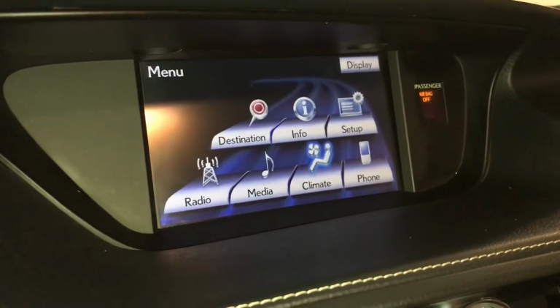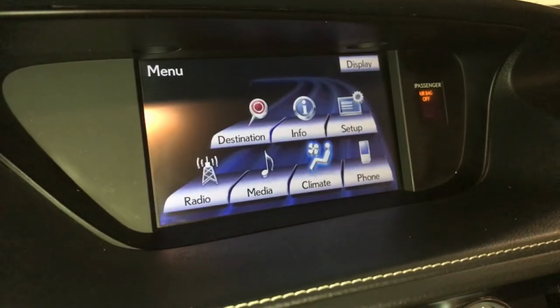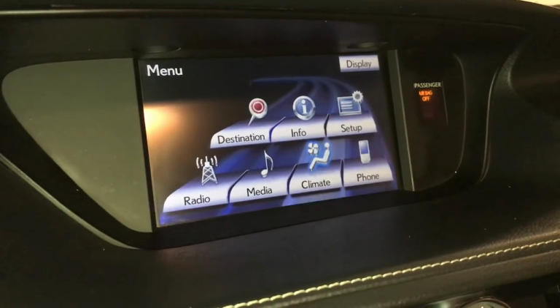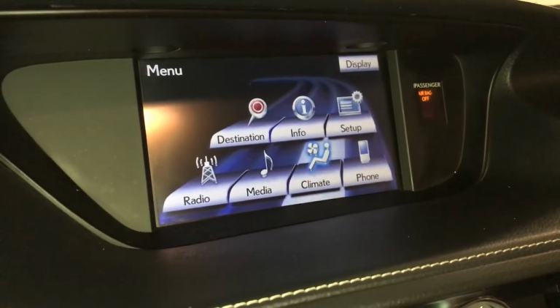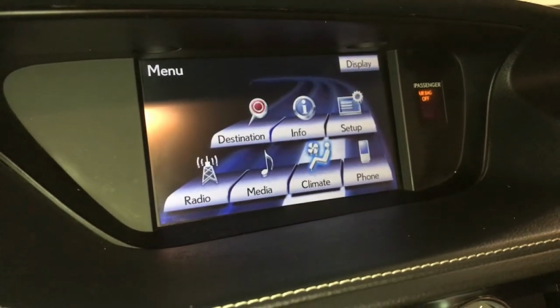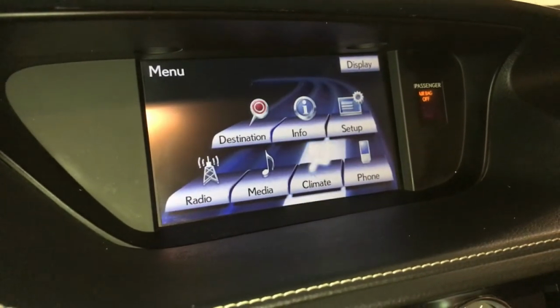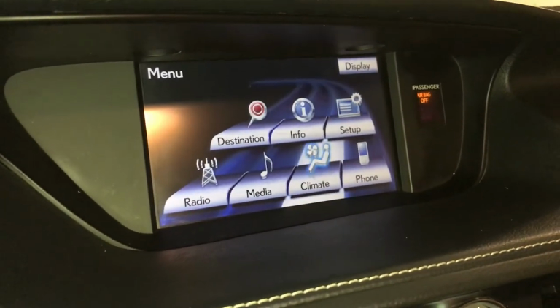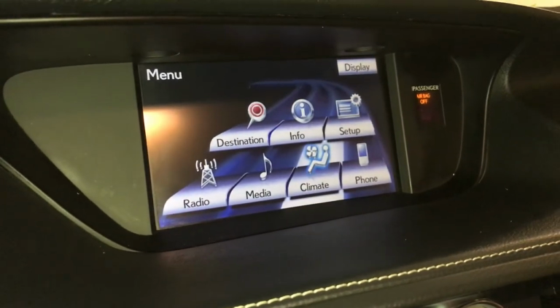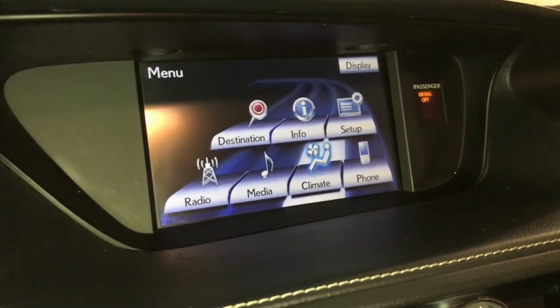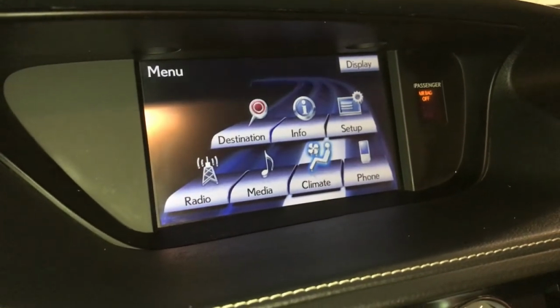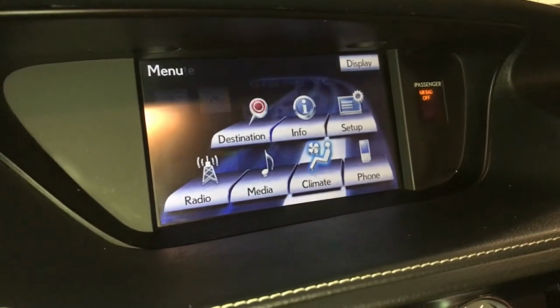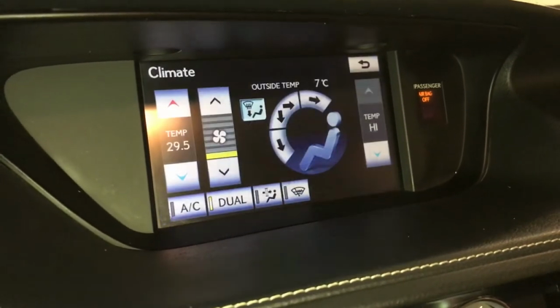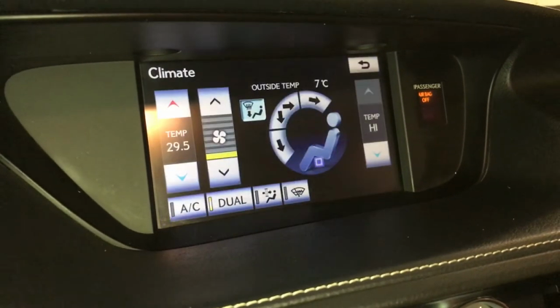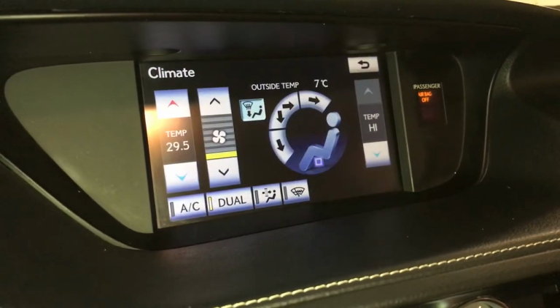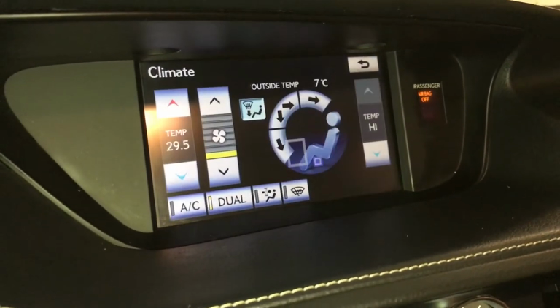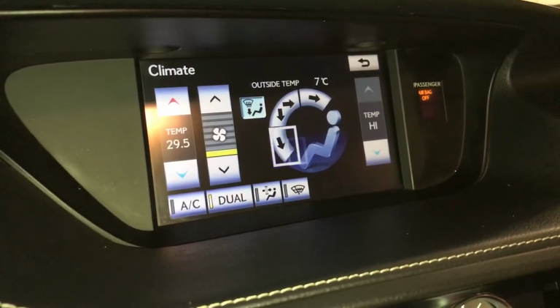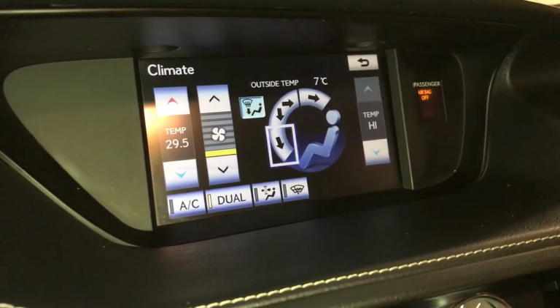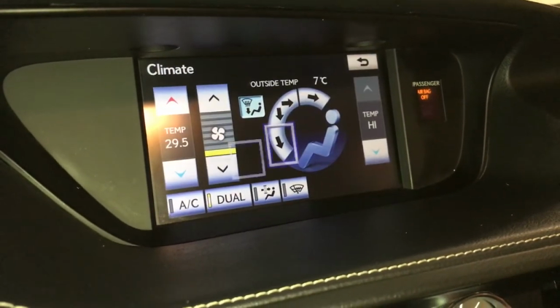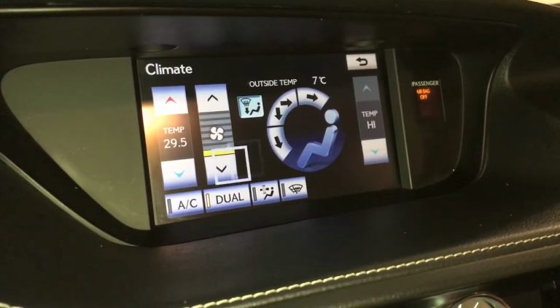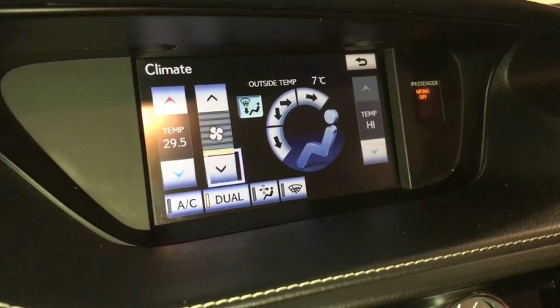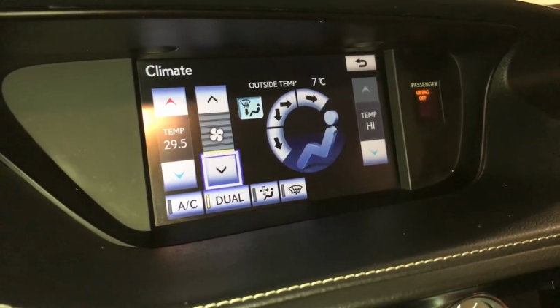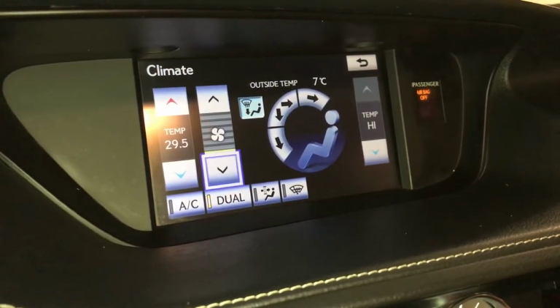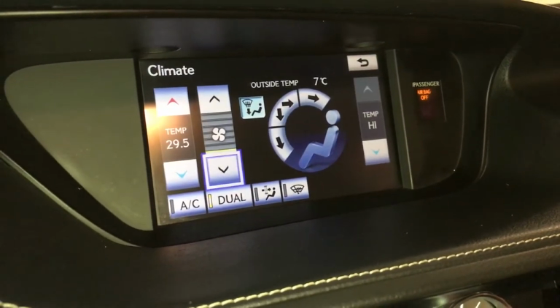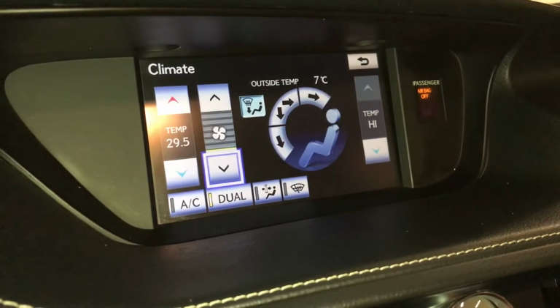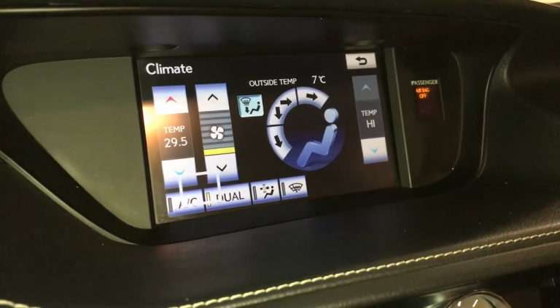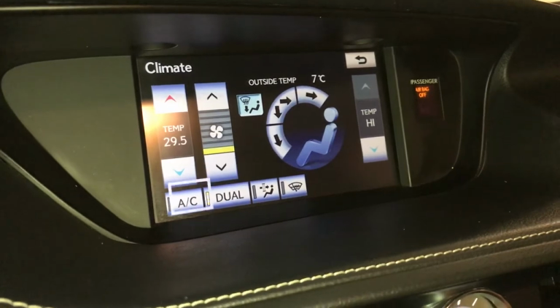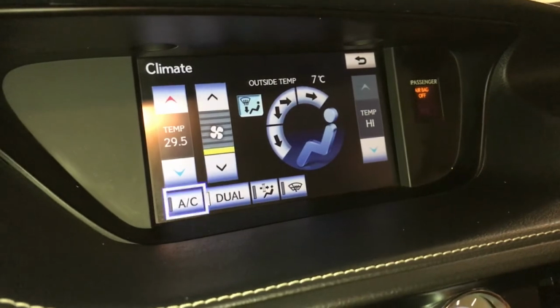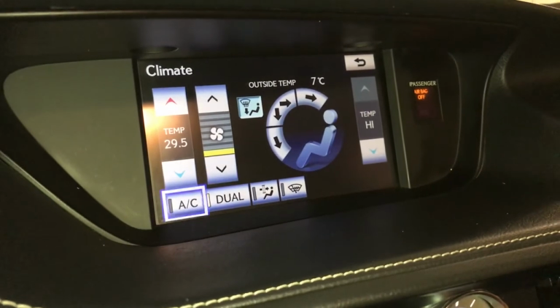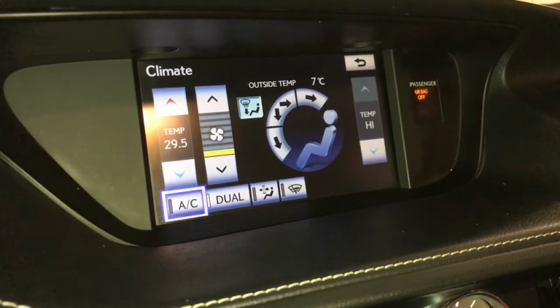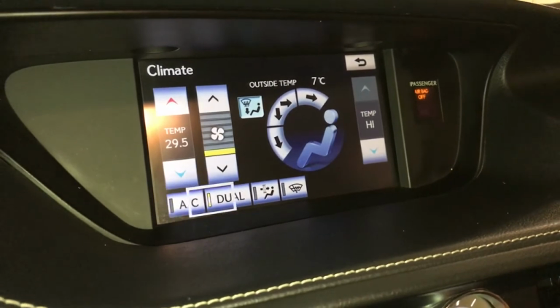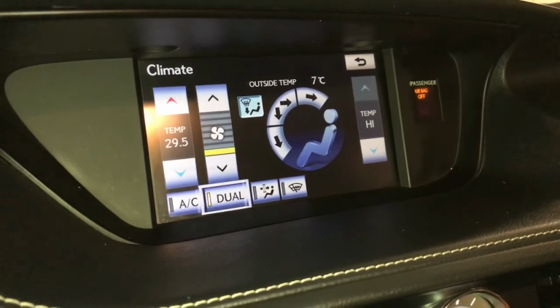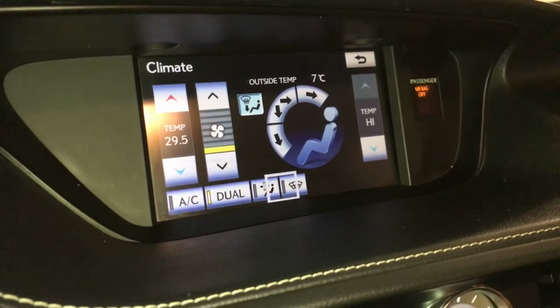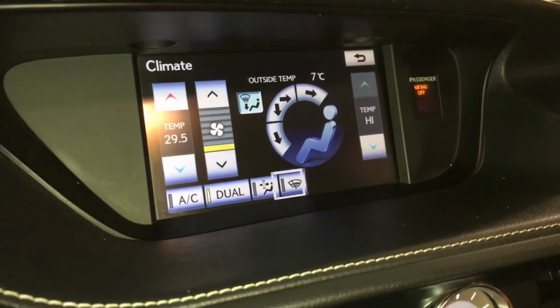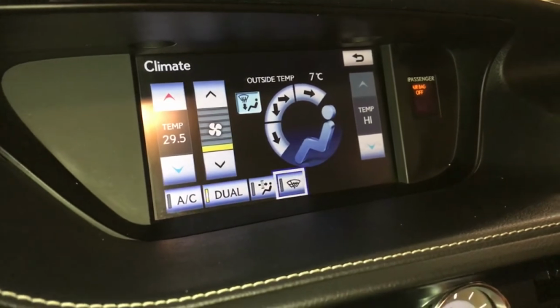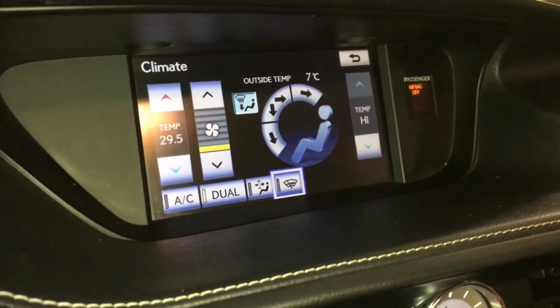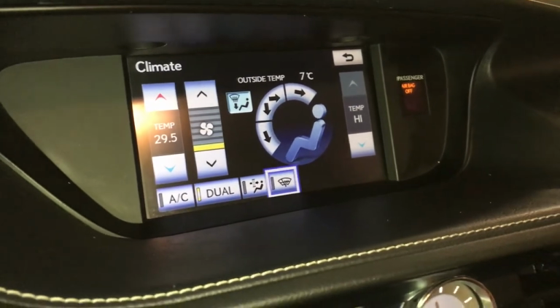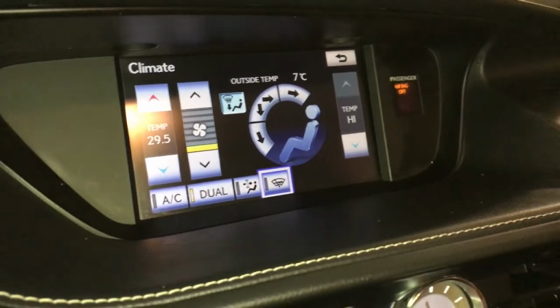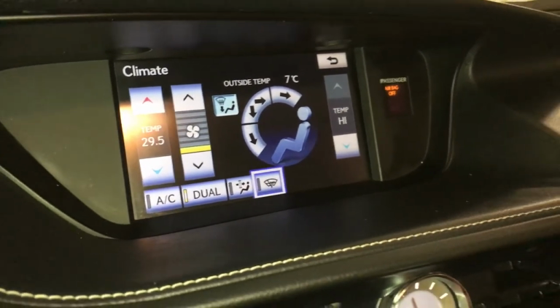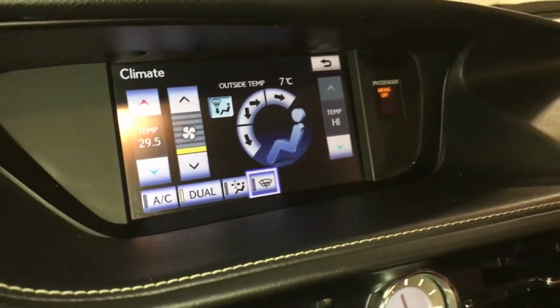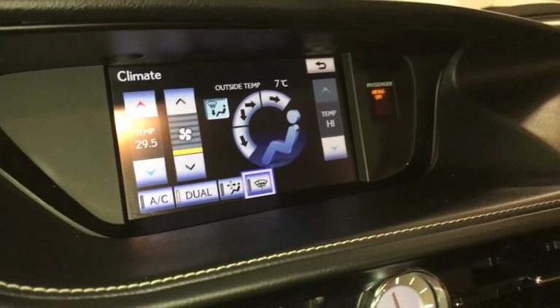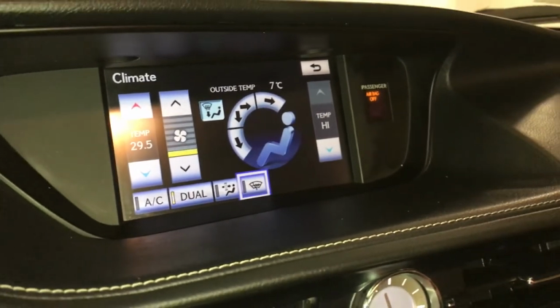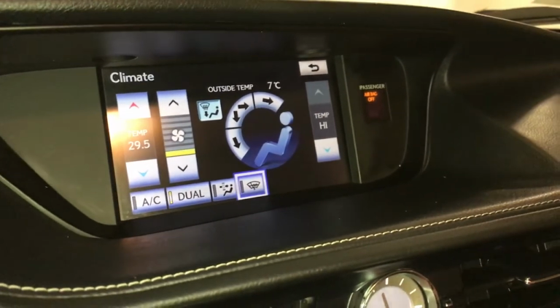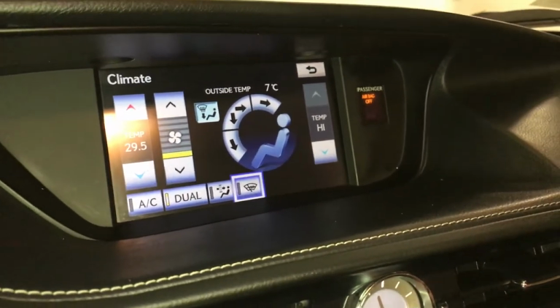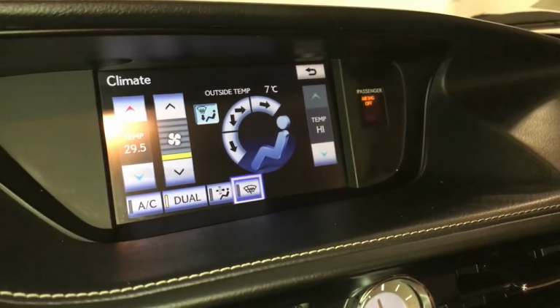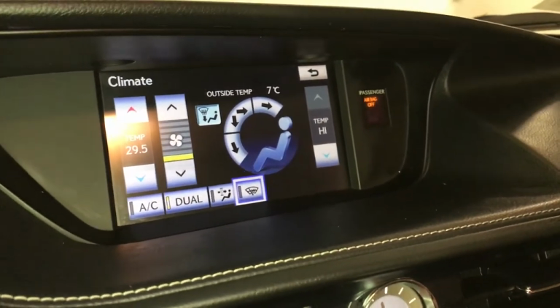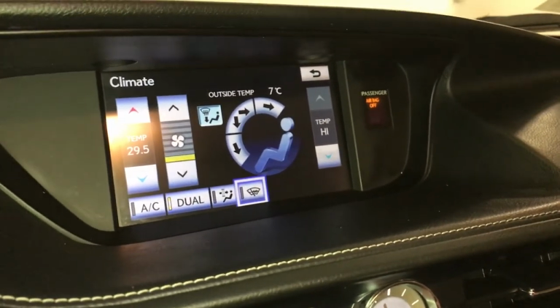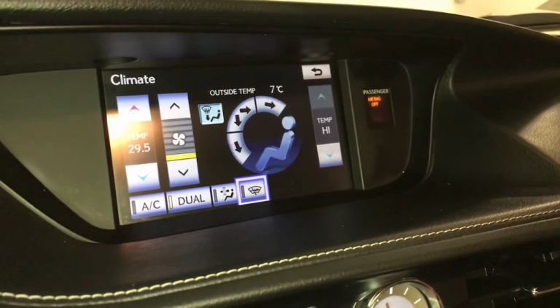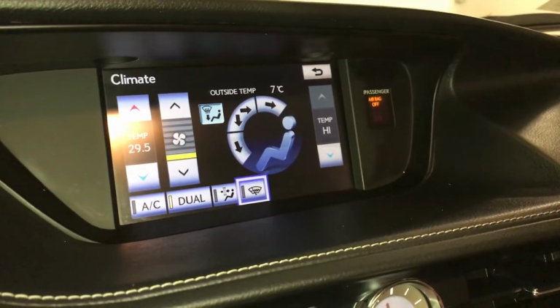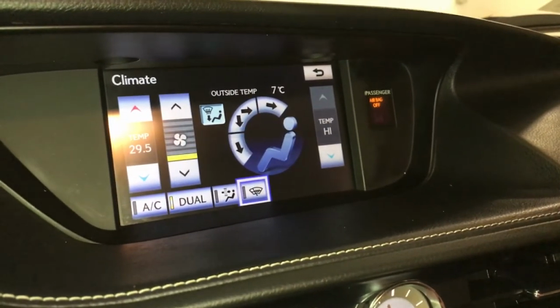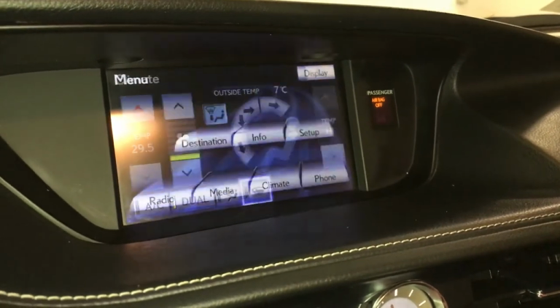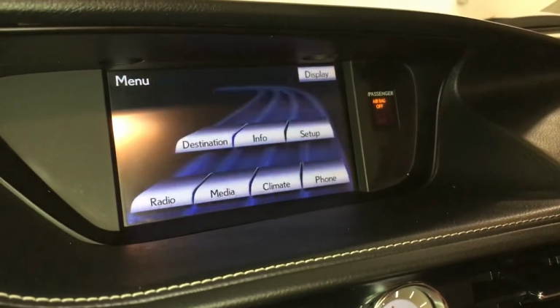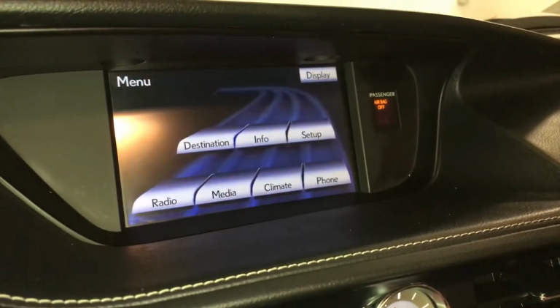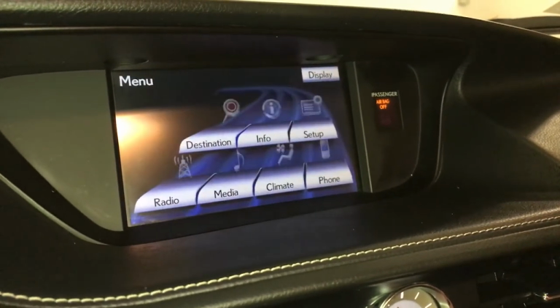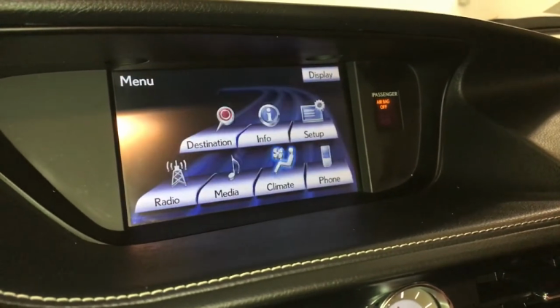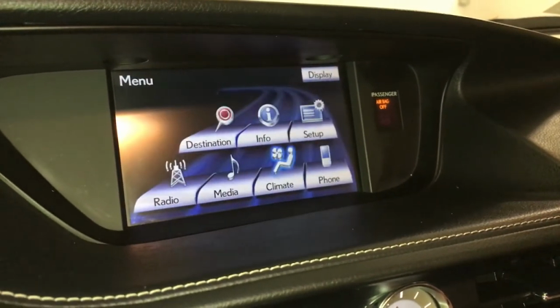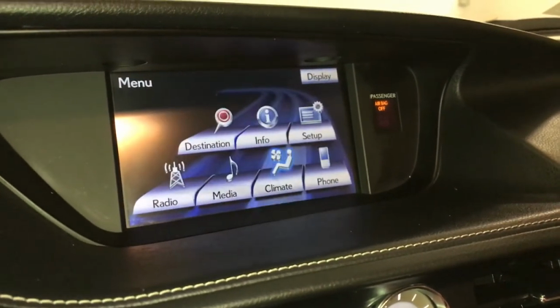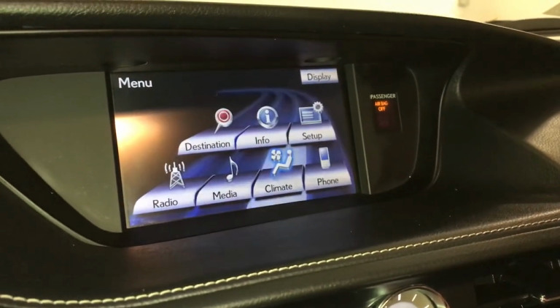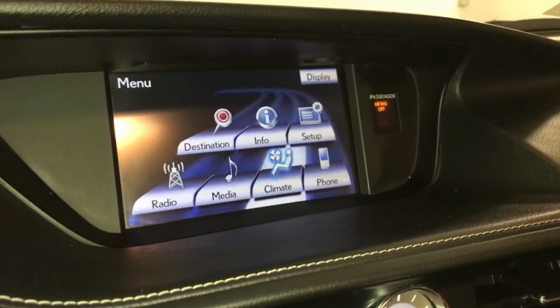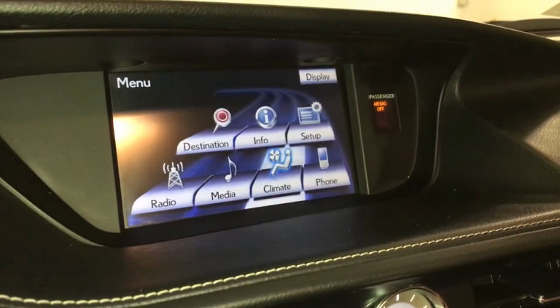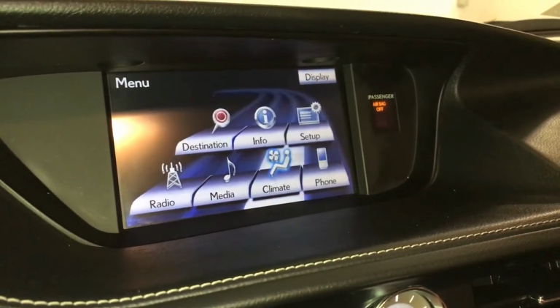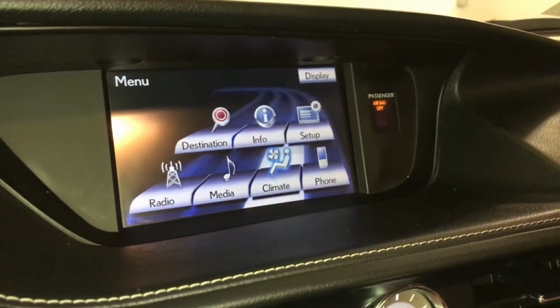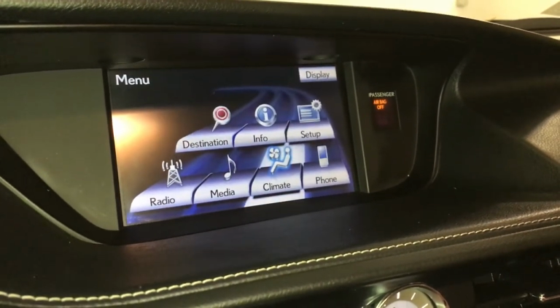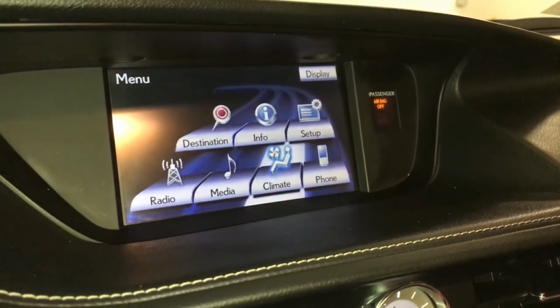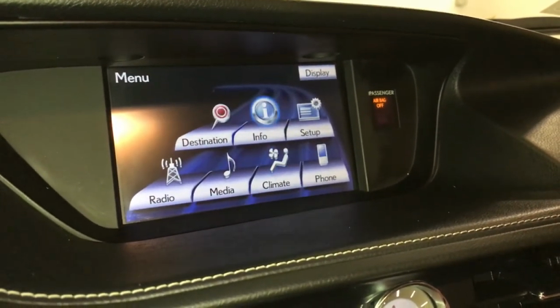Dual zone climate control with AC. You have your windshield wiper de-icer, front and mirror defrost. Side mirrors are heated.